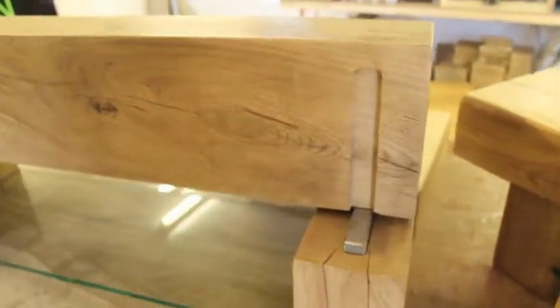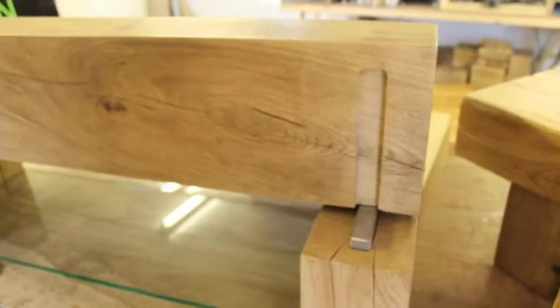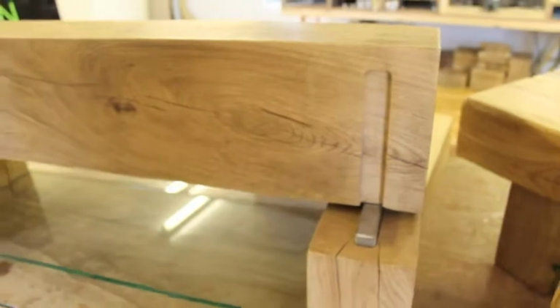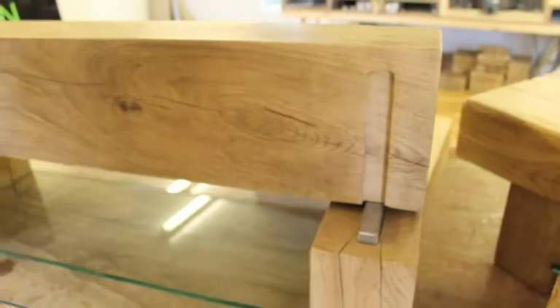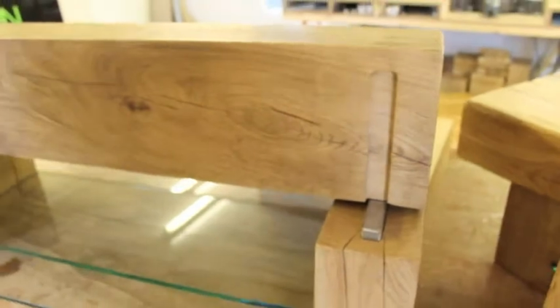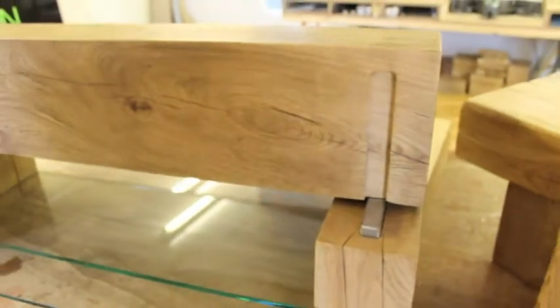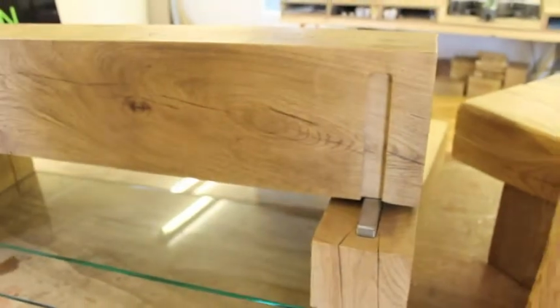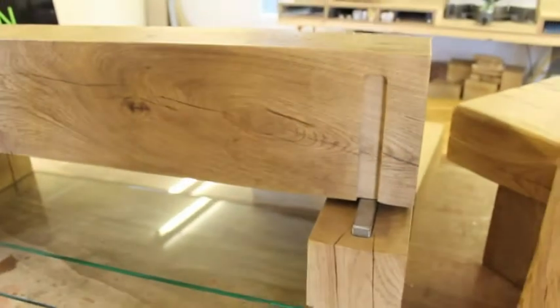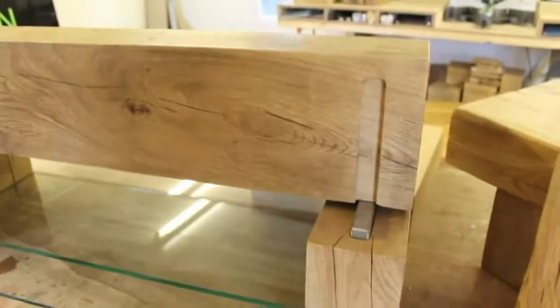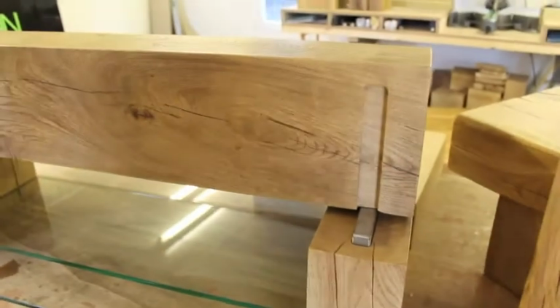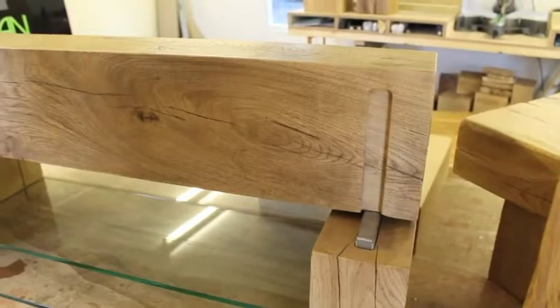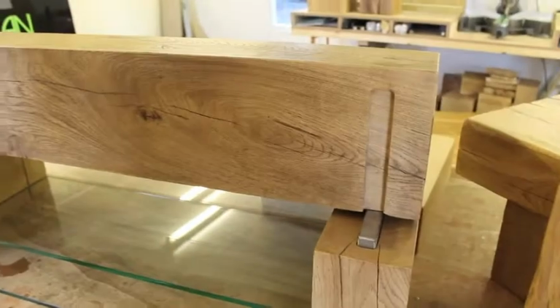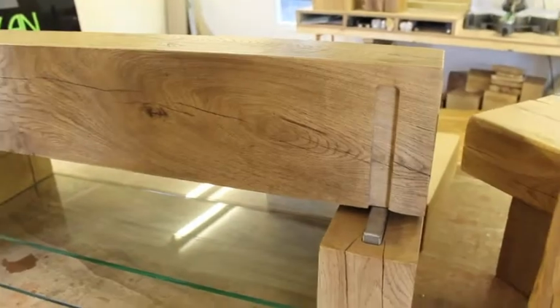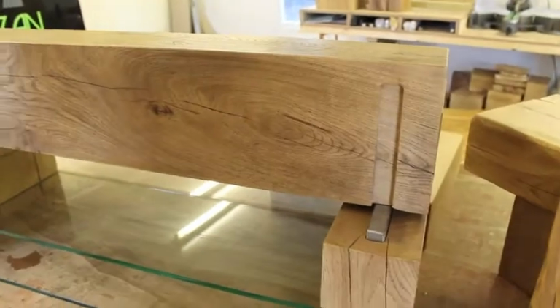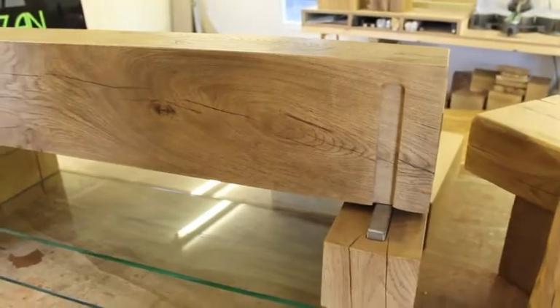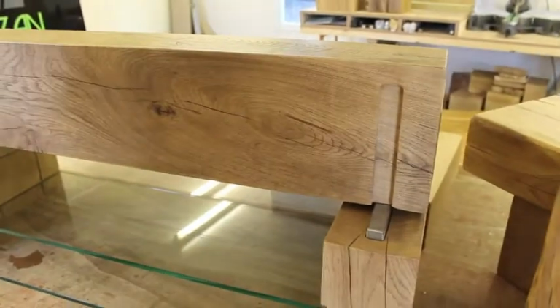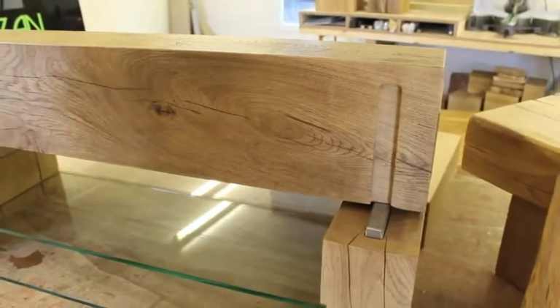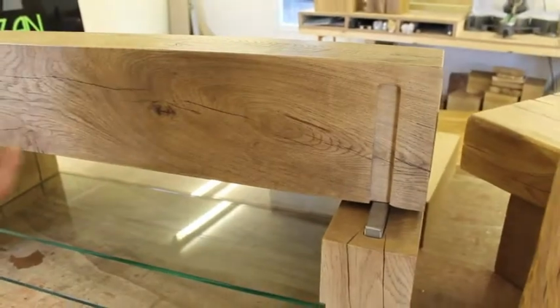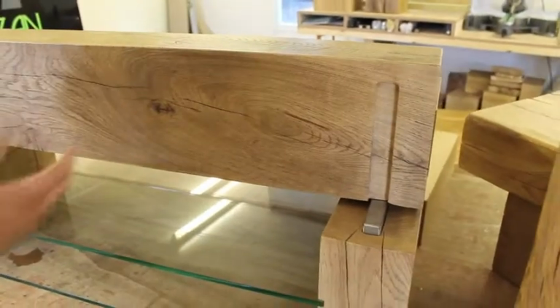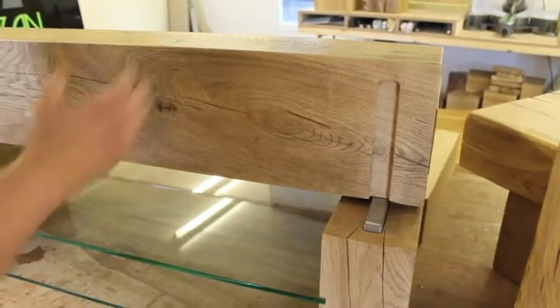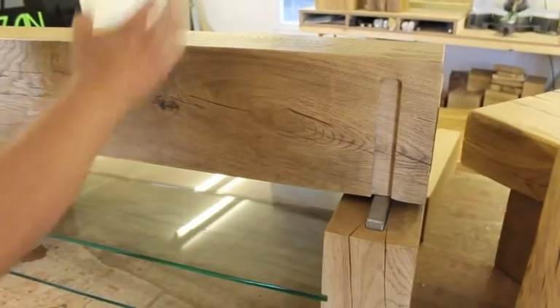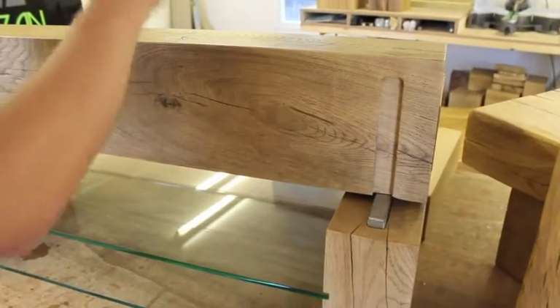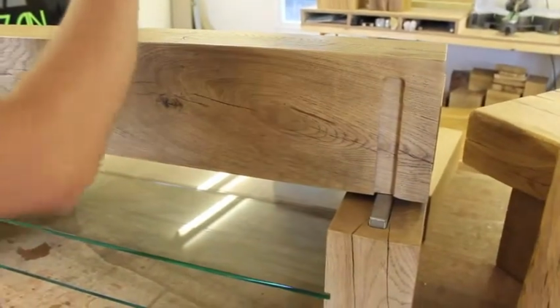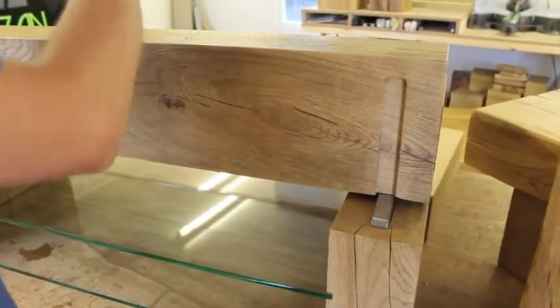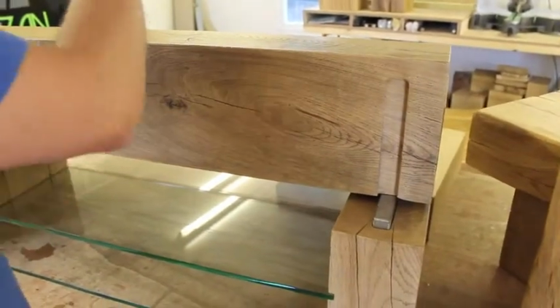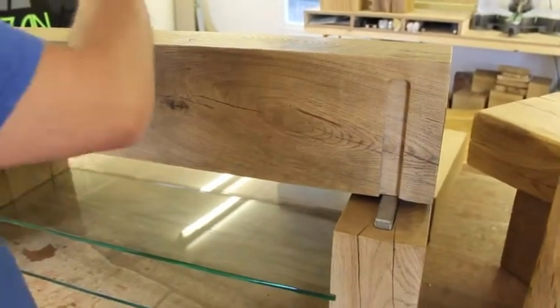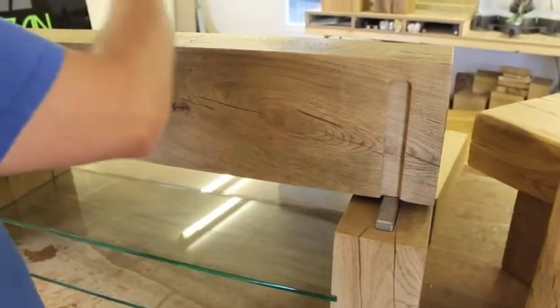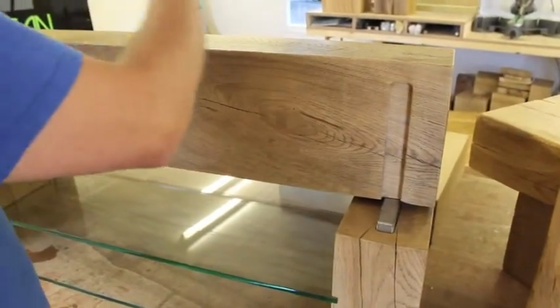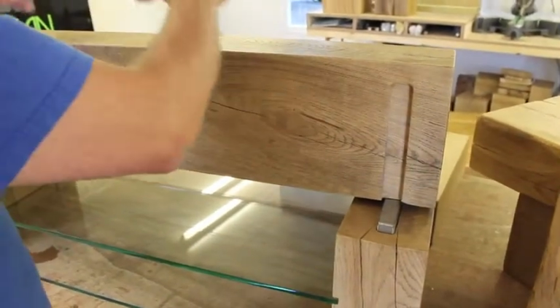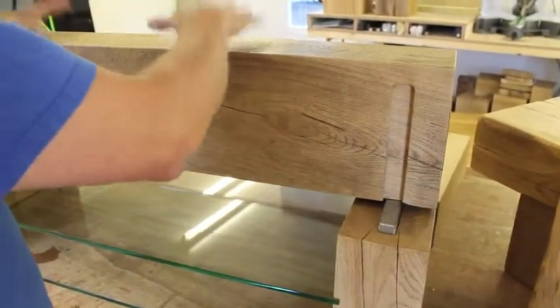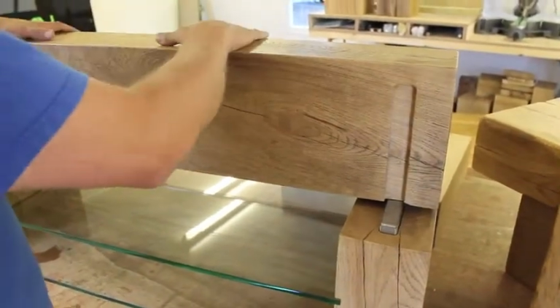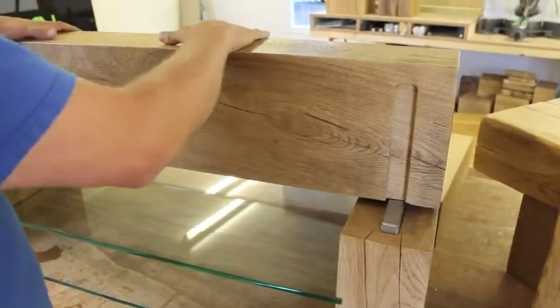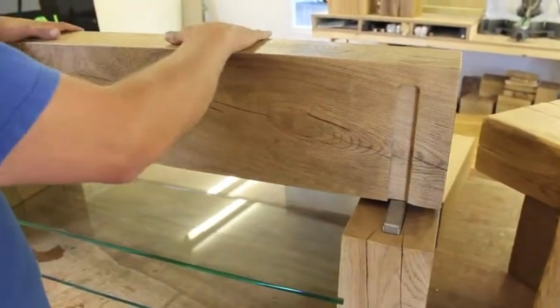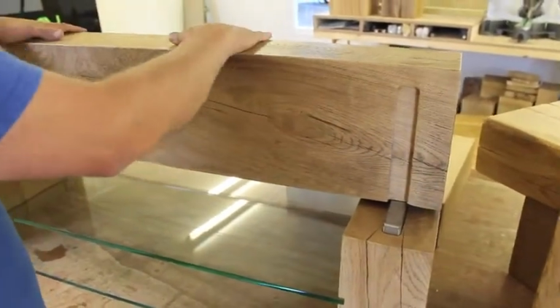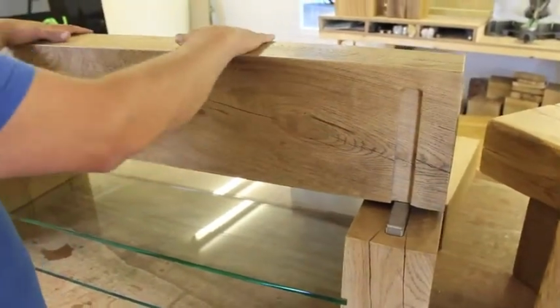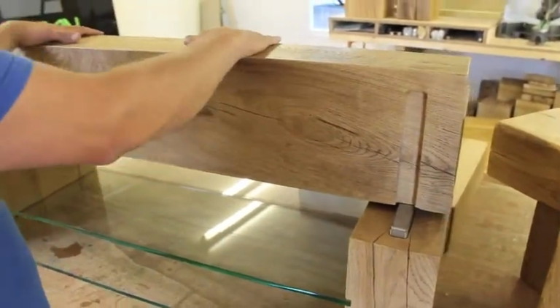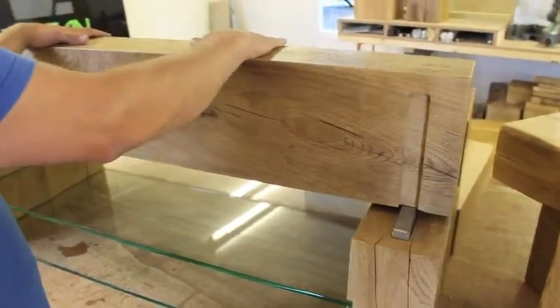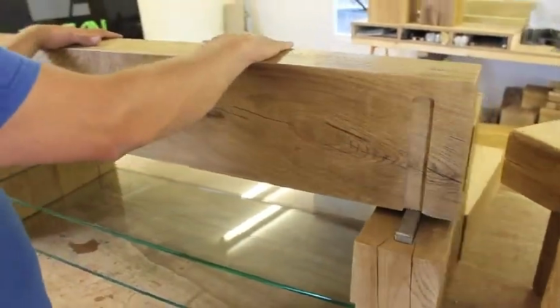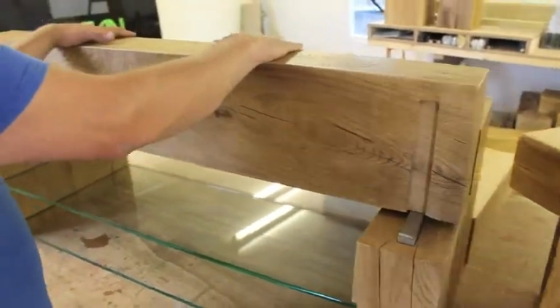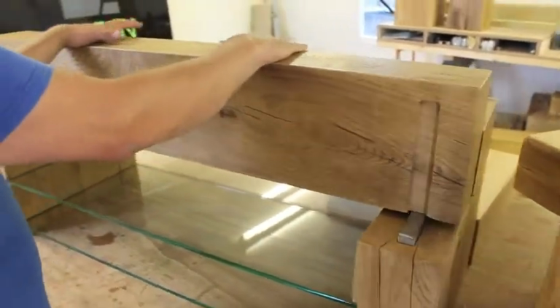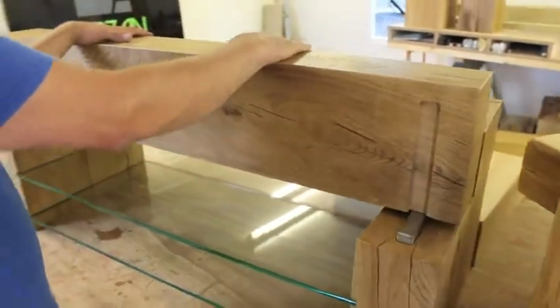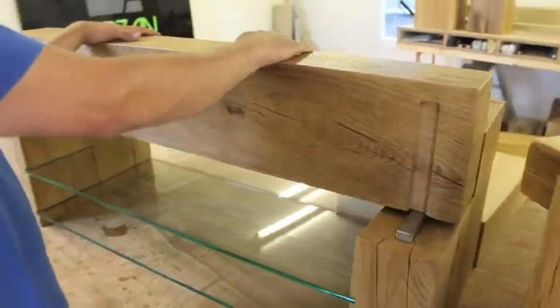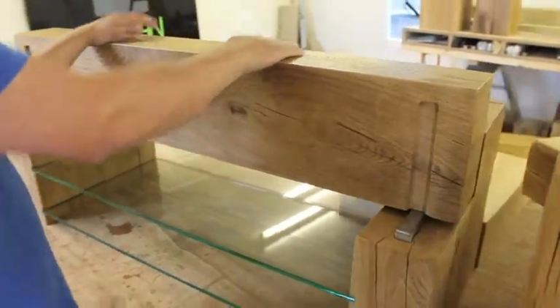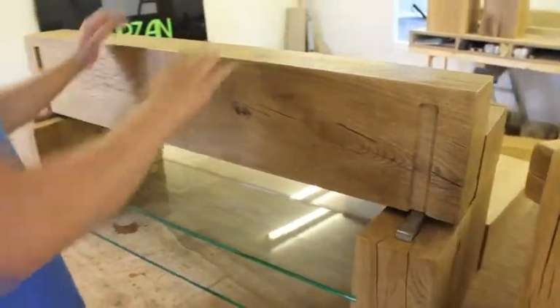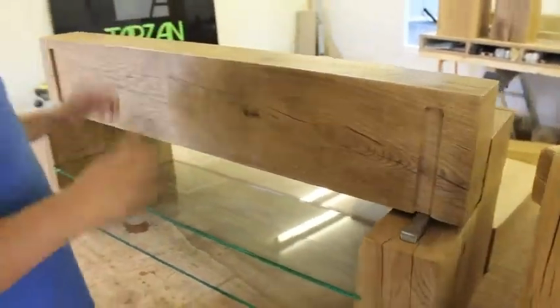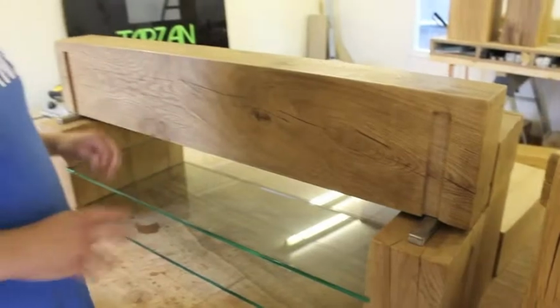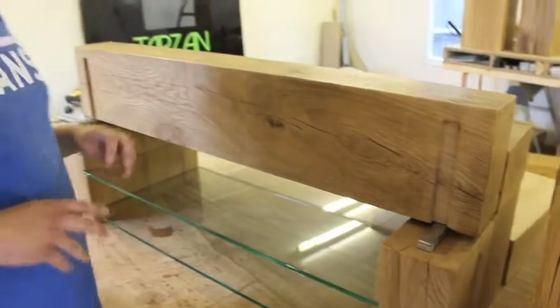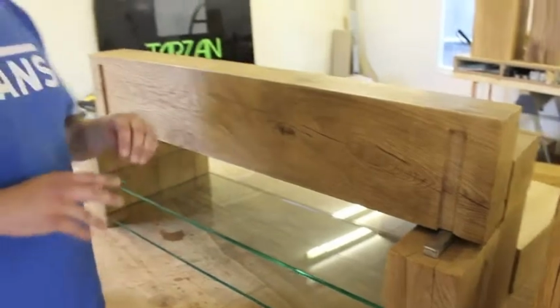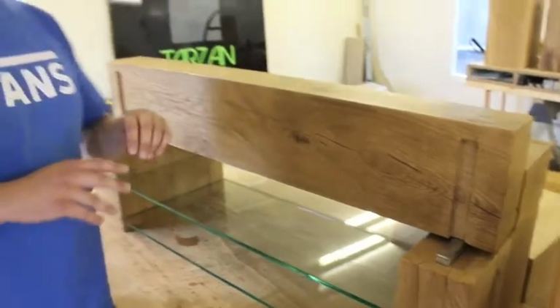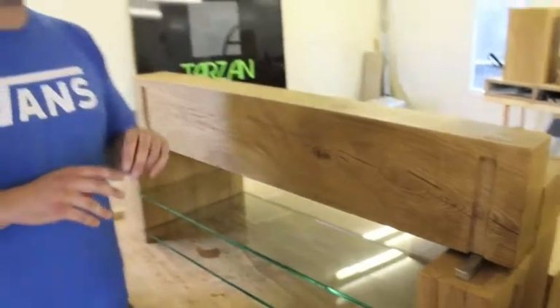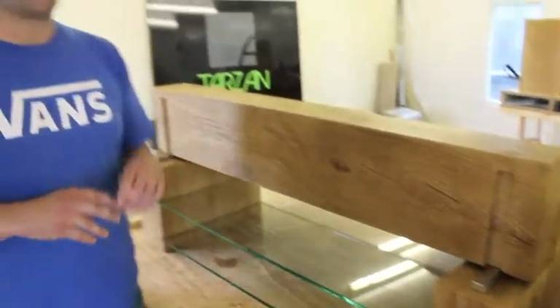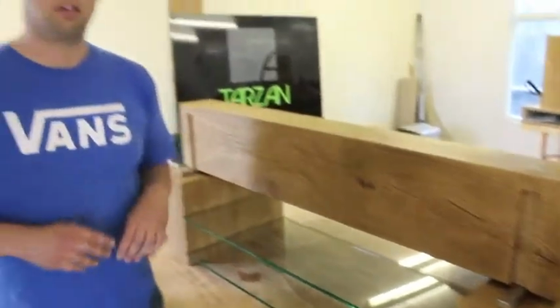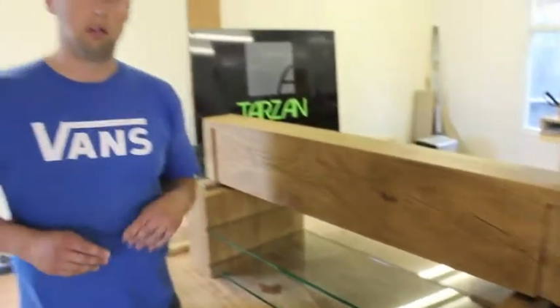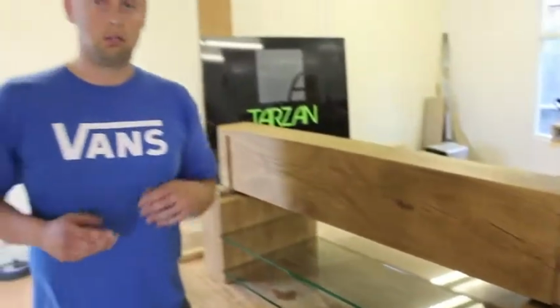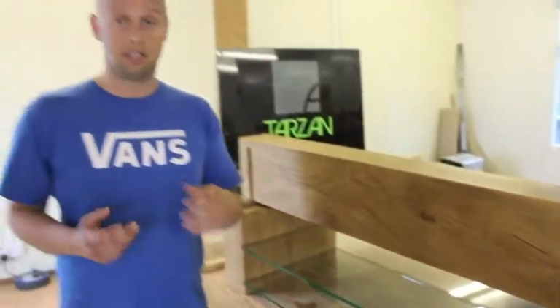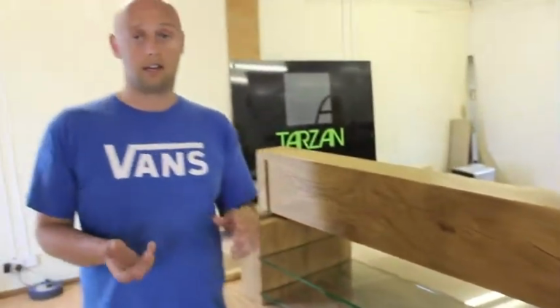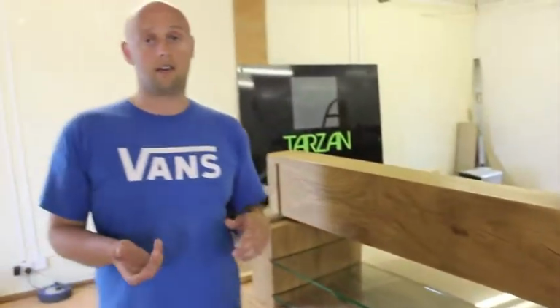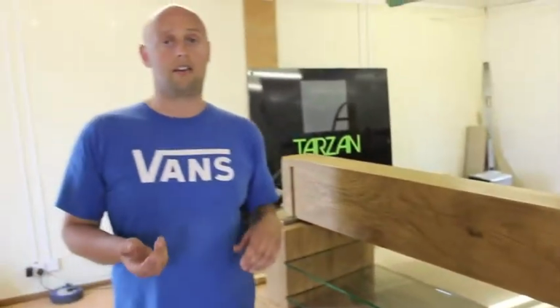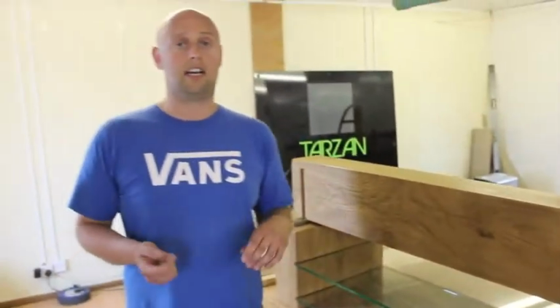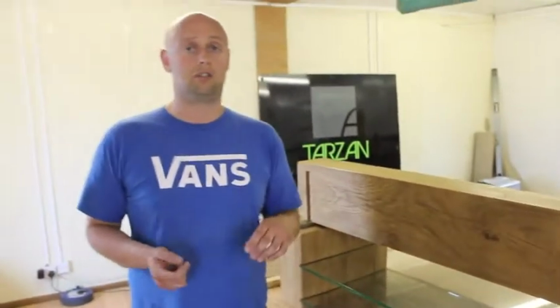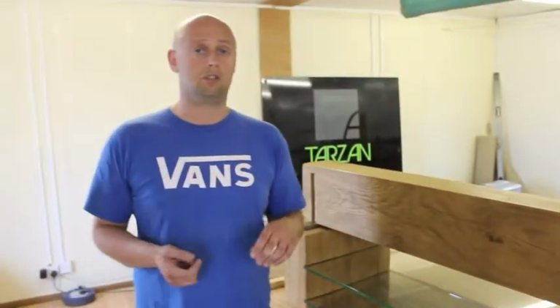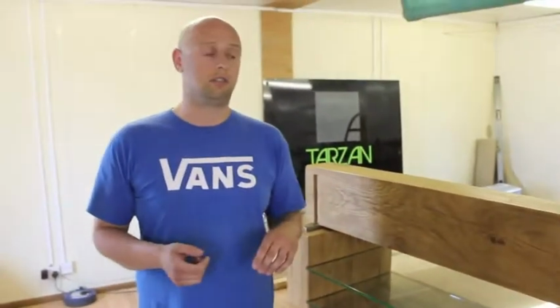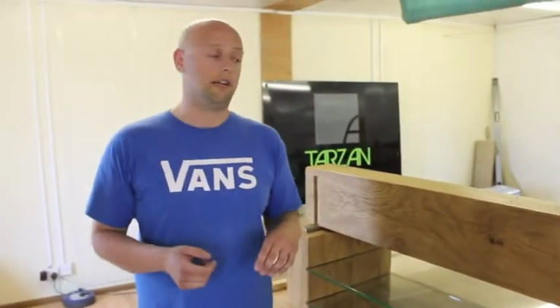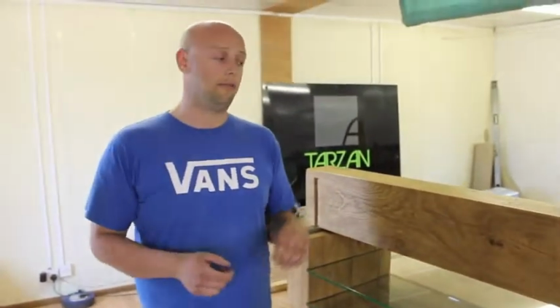They can dry out without causing any issues, without the table top or any of the pieces of oak losing any of their natural strength.